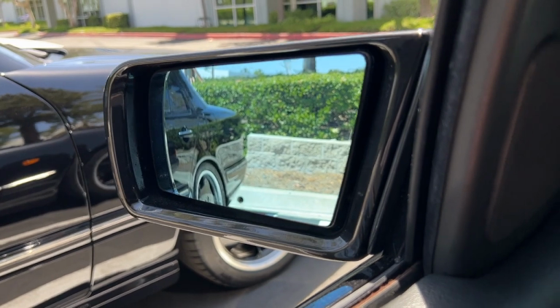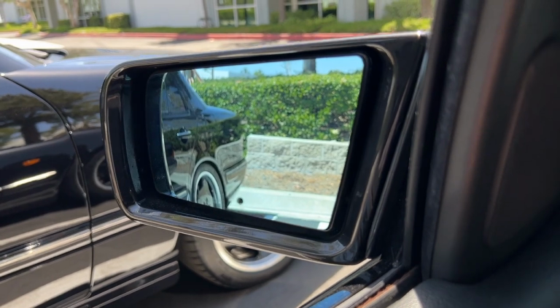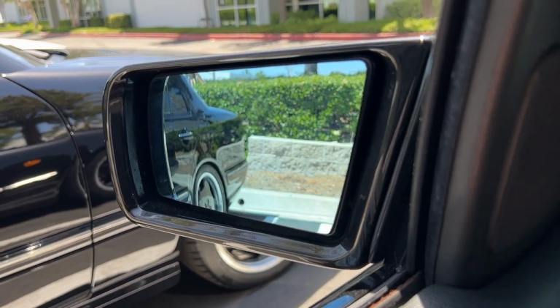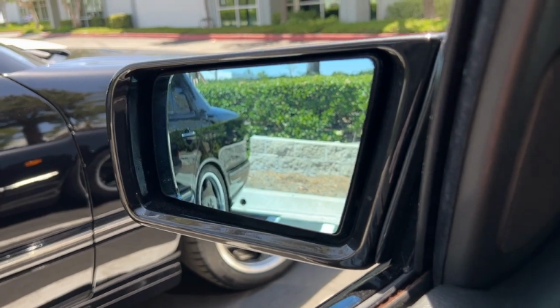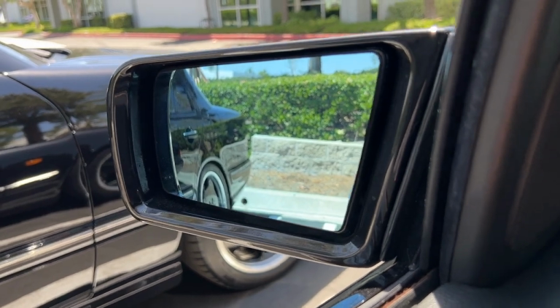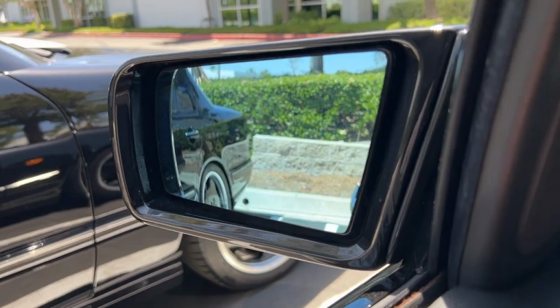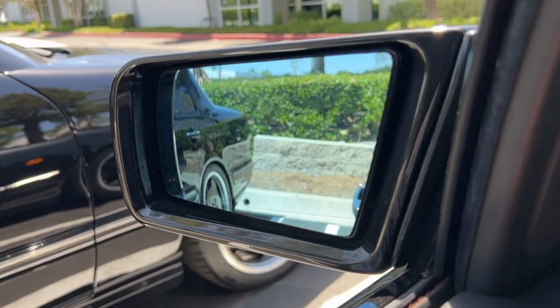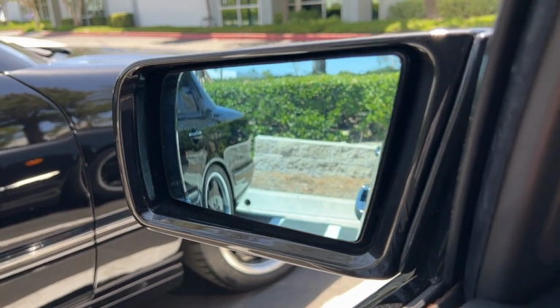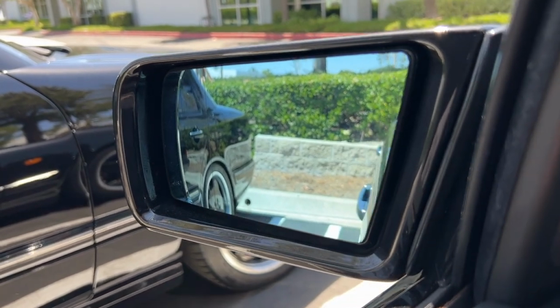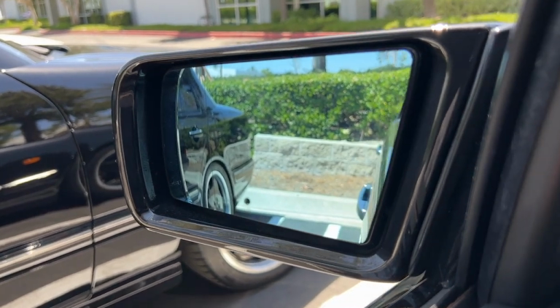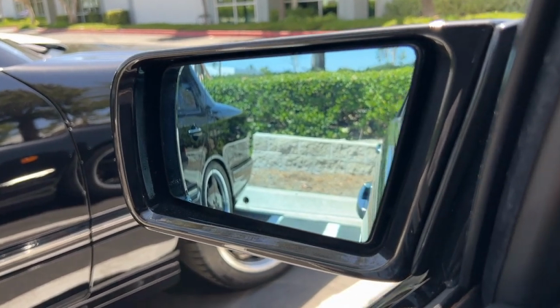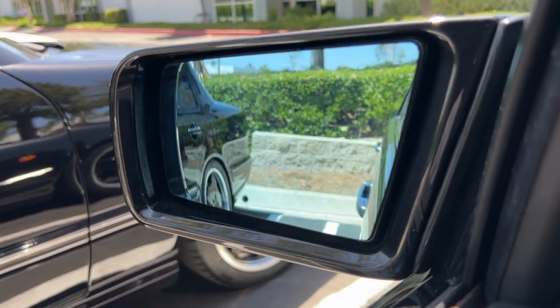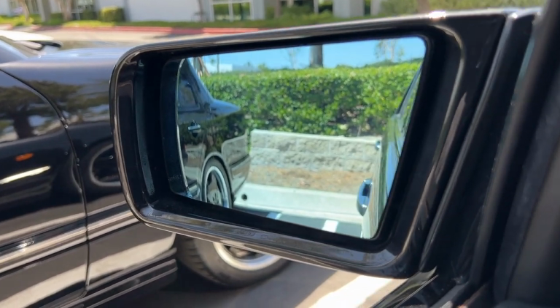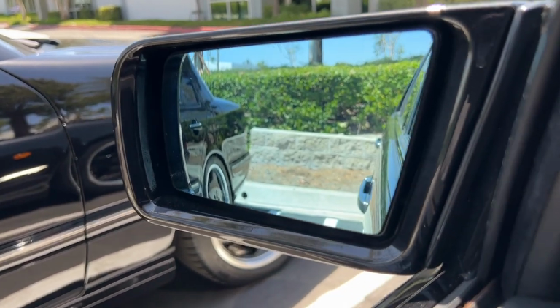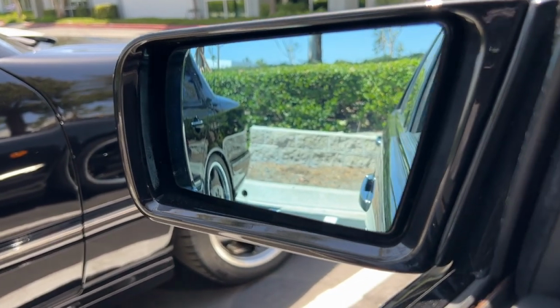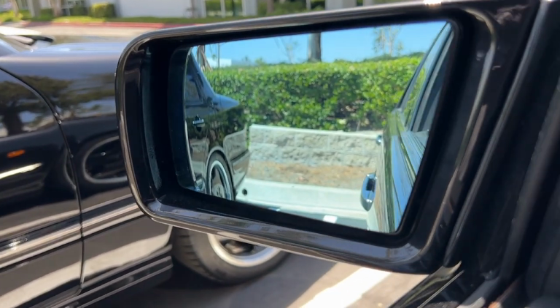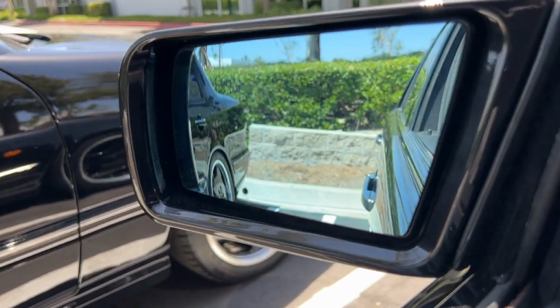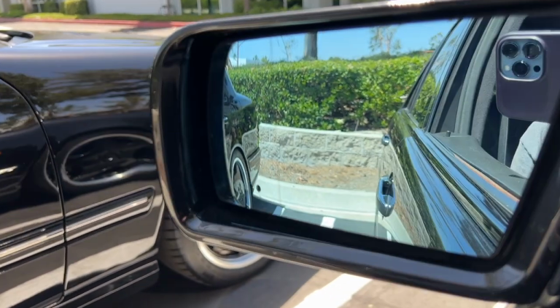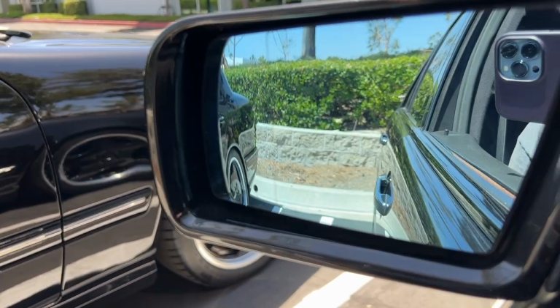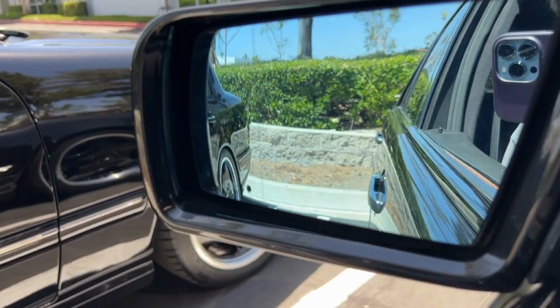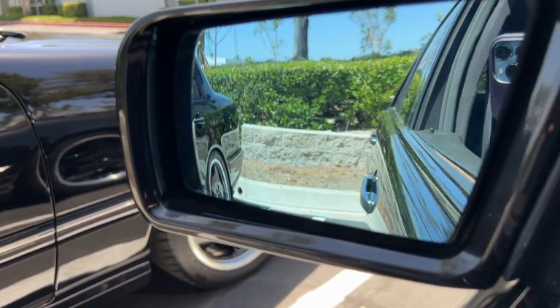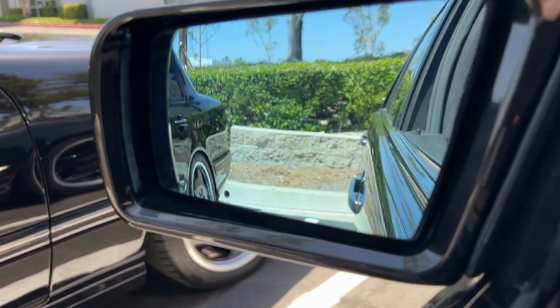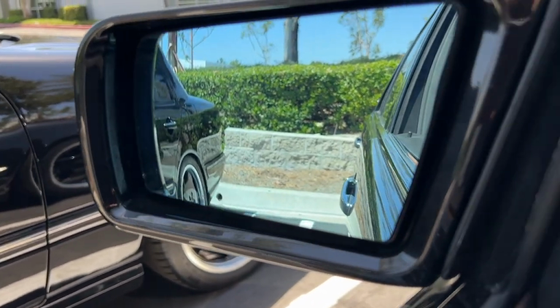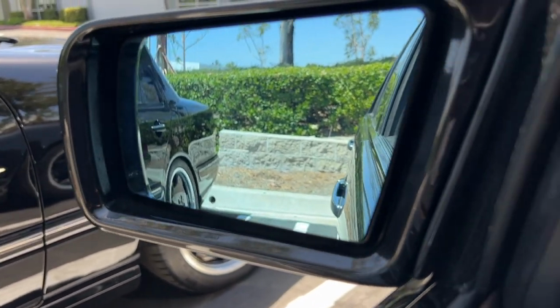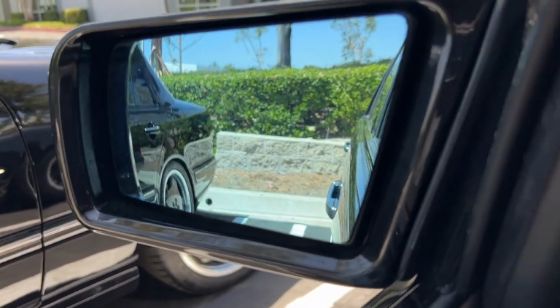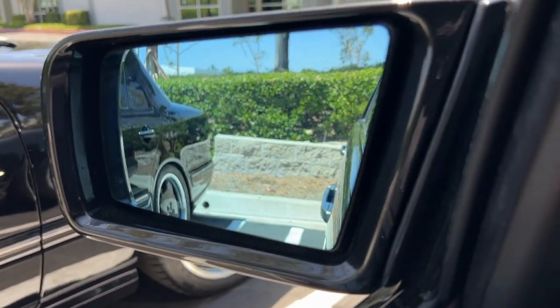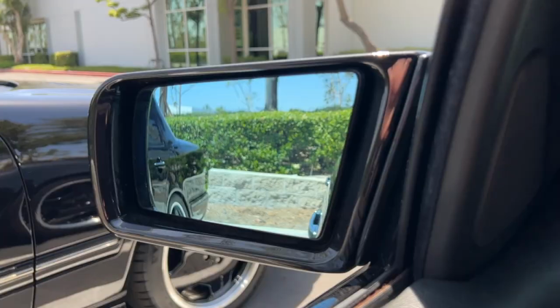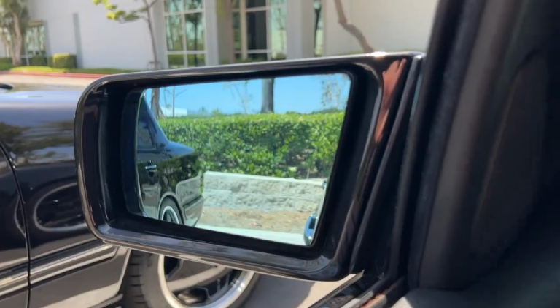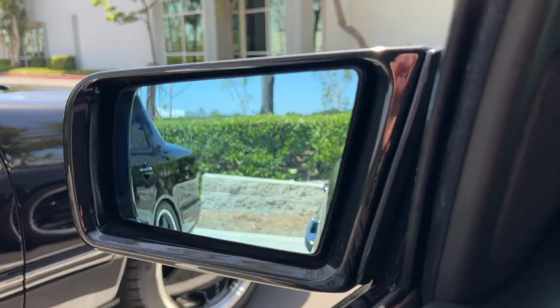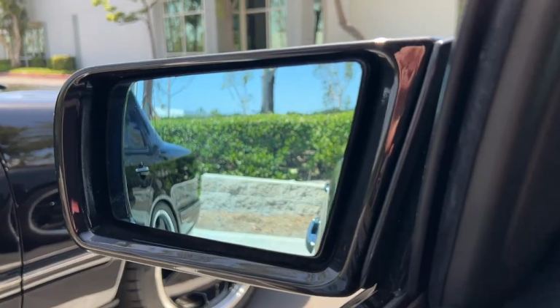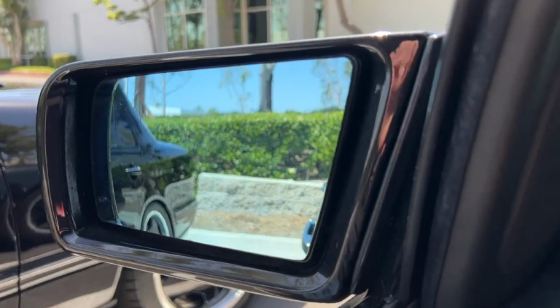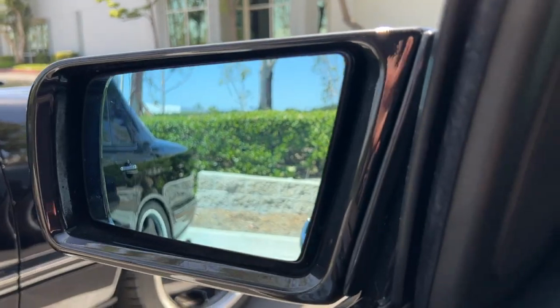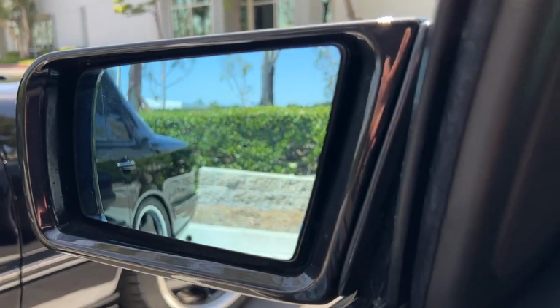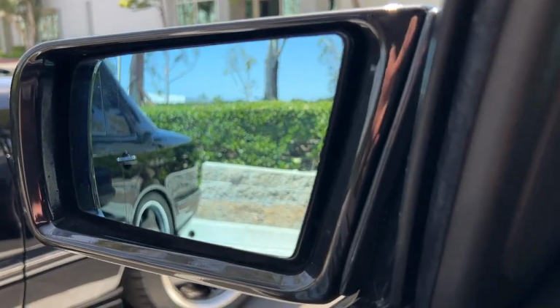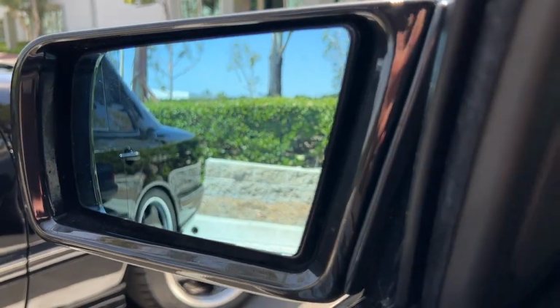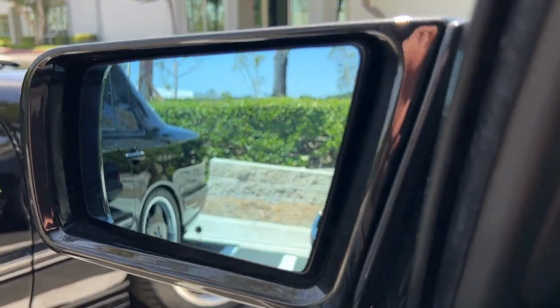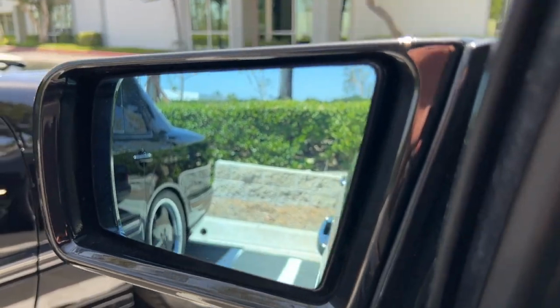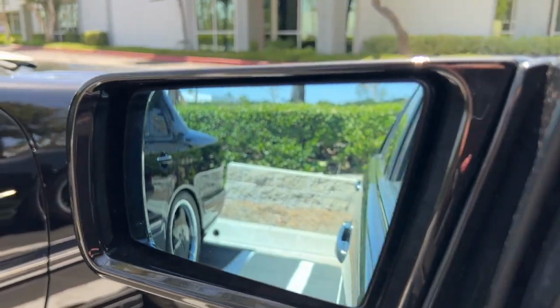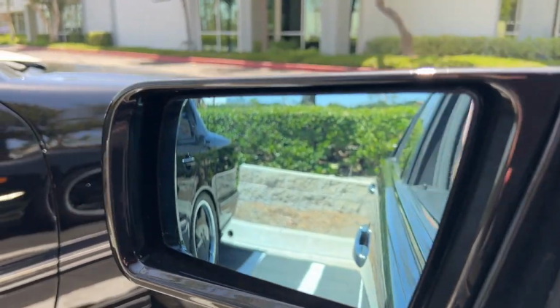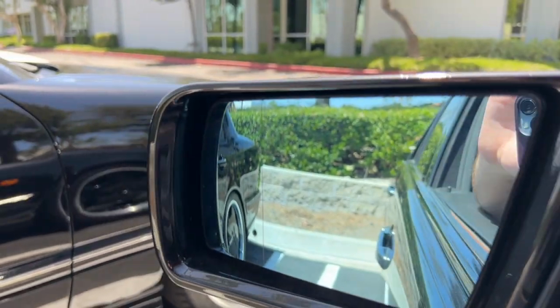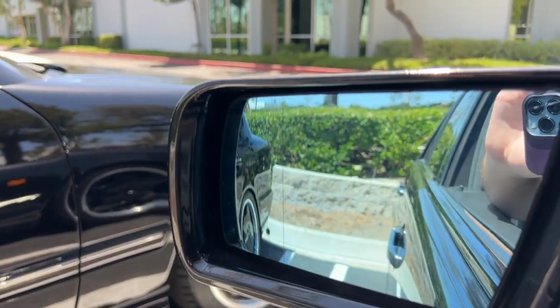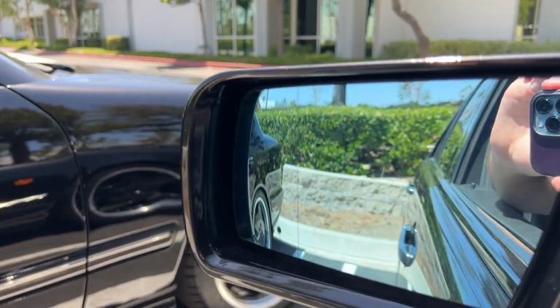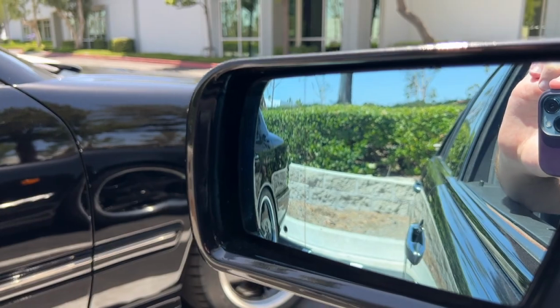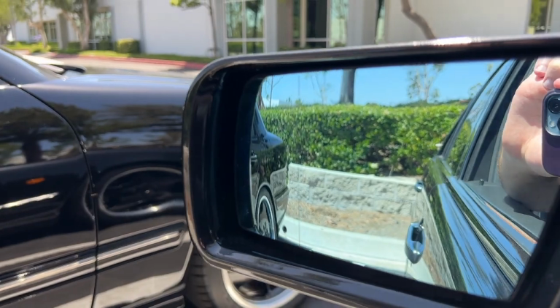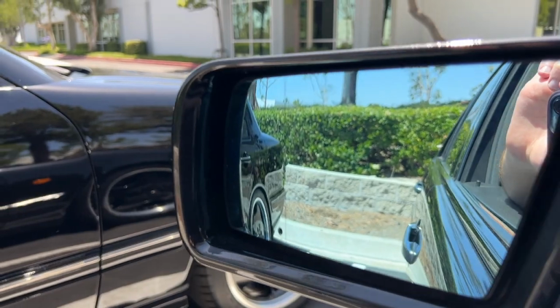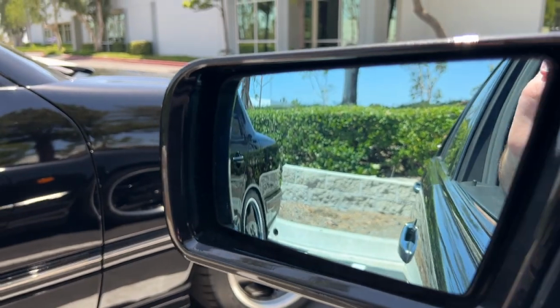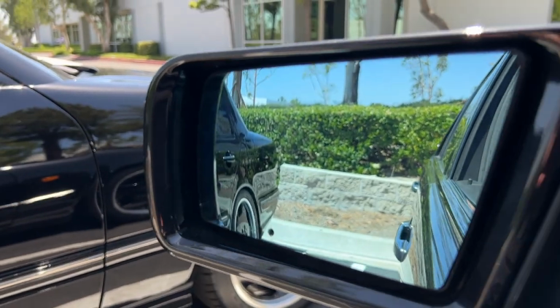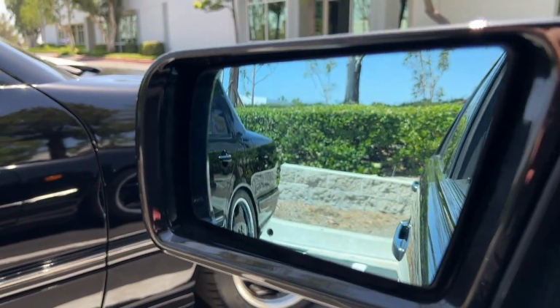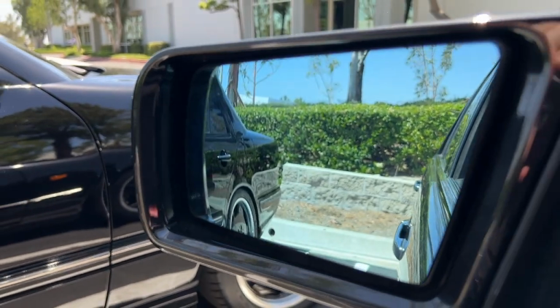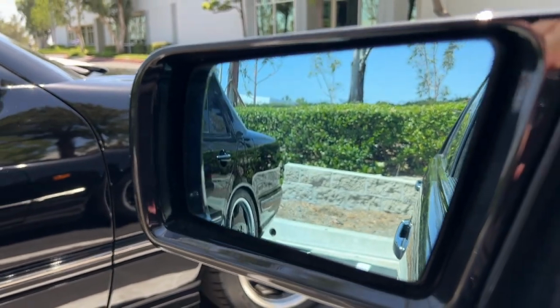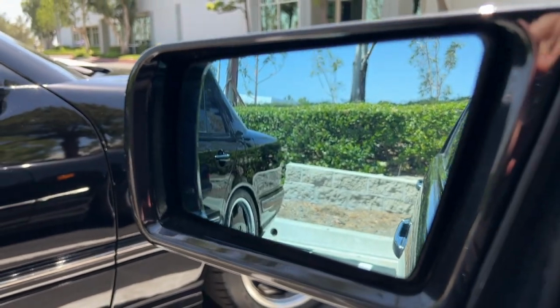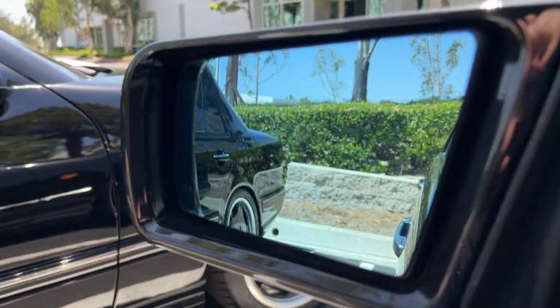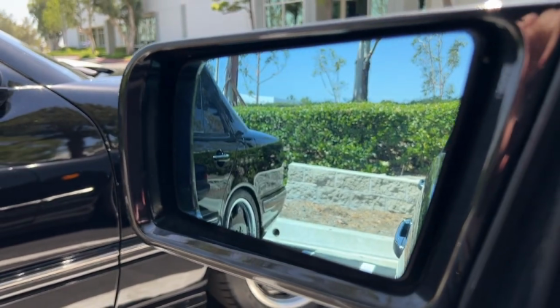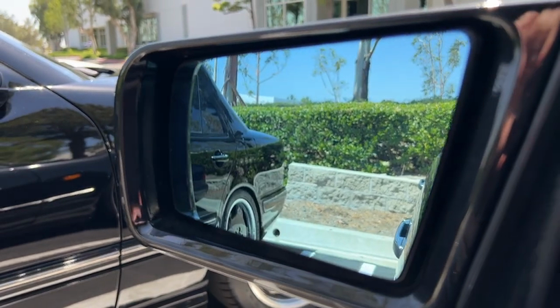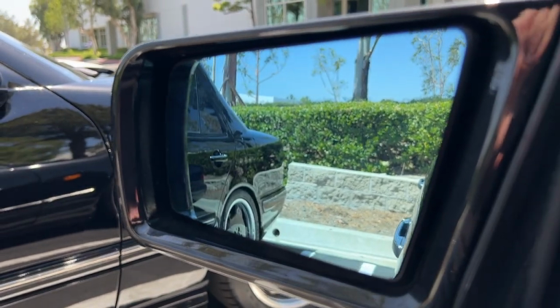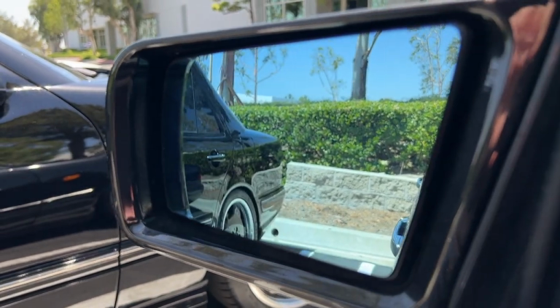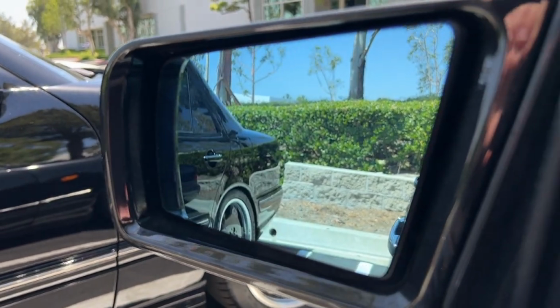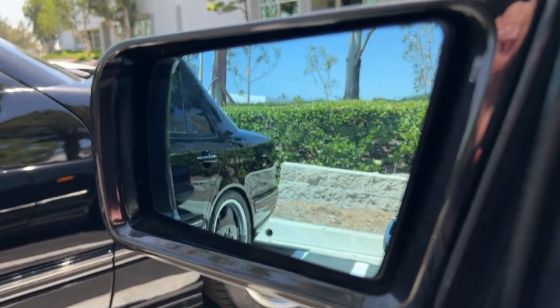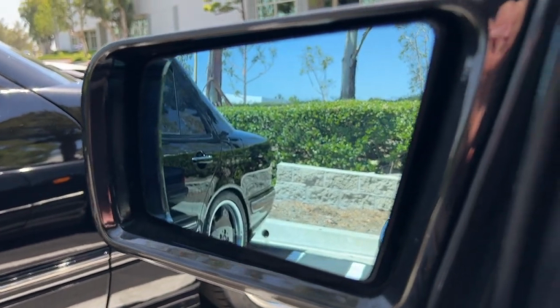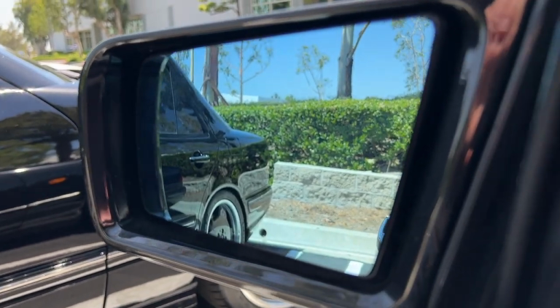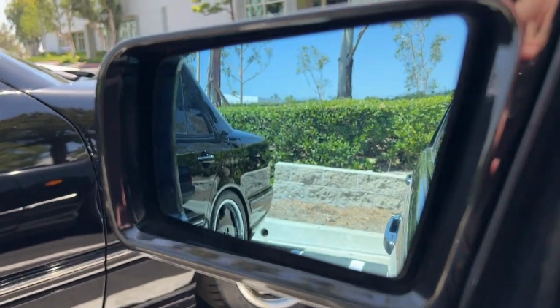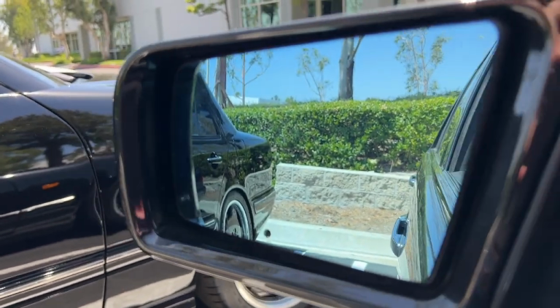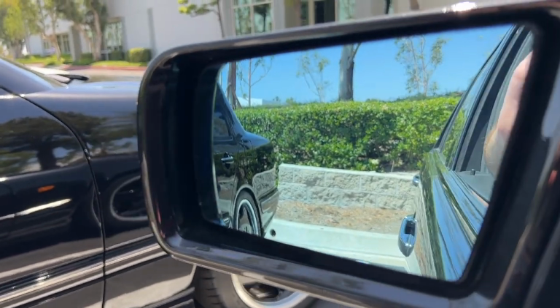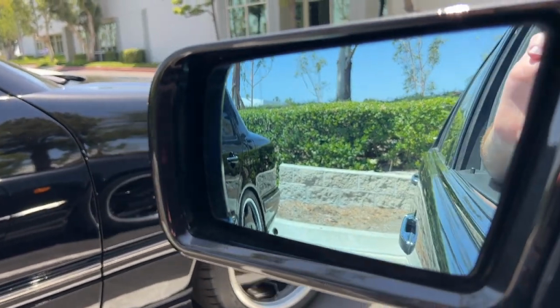This is called the aspherical mirror, and there is a whole separate video on this. On the US mirror, it would just be the same flat mirror all across — there is no portion that bubbles out.